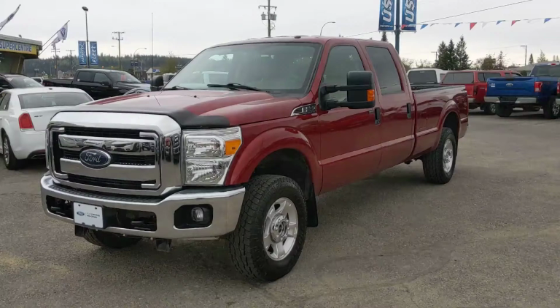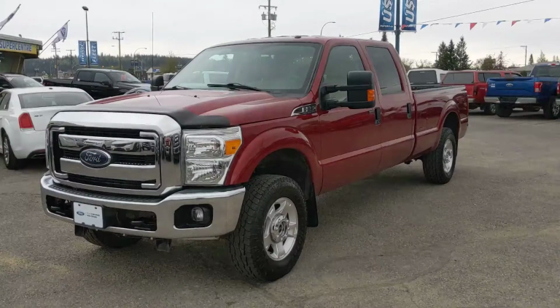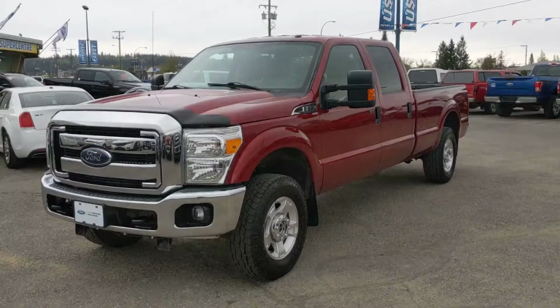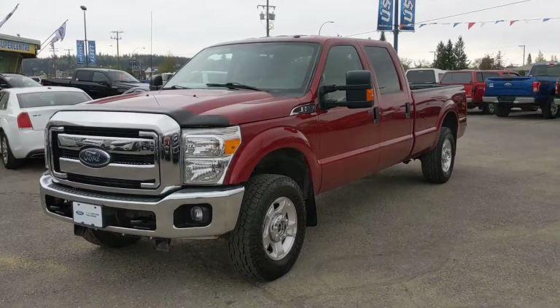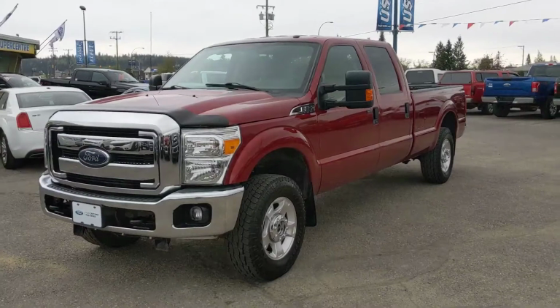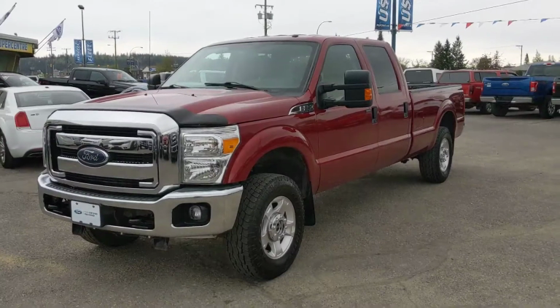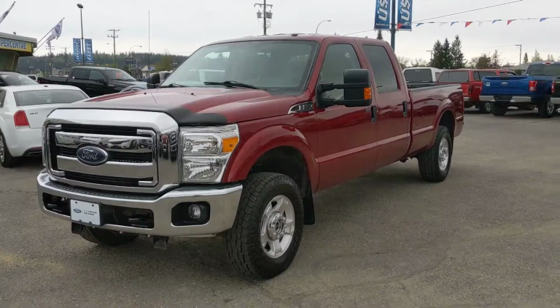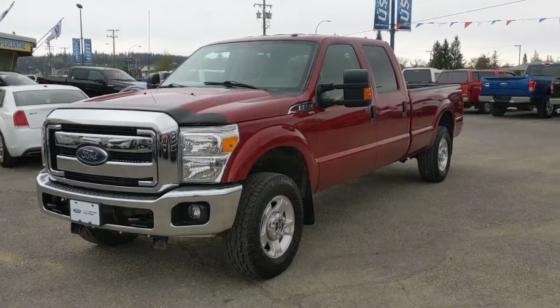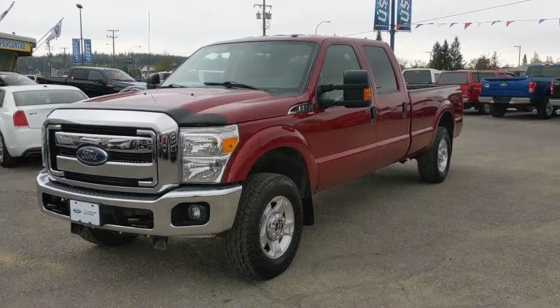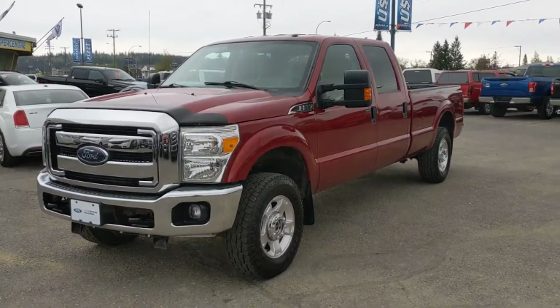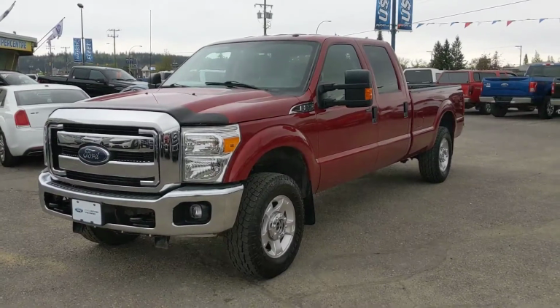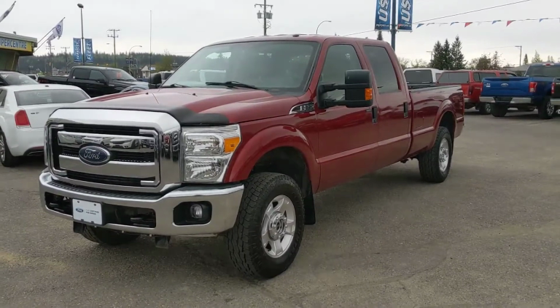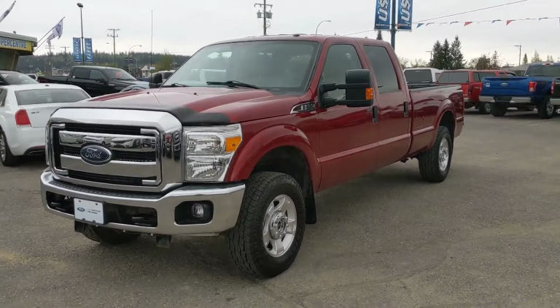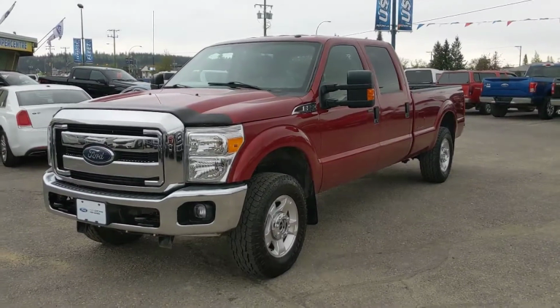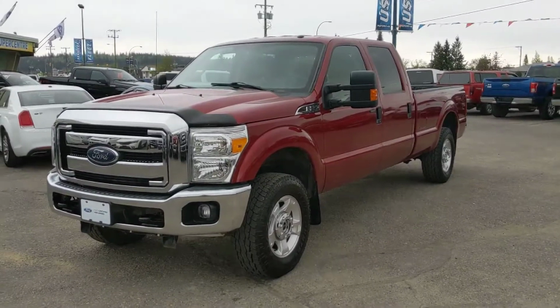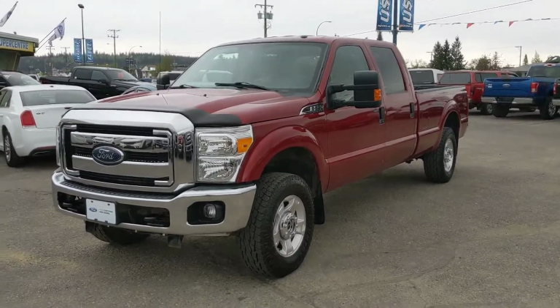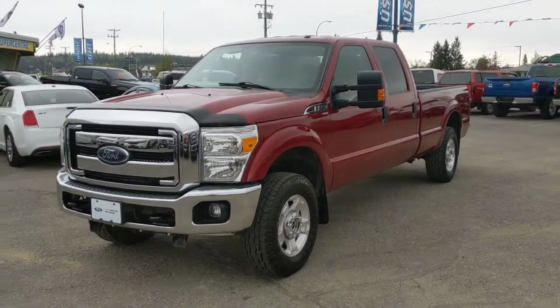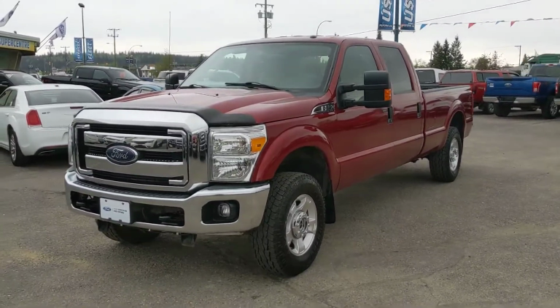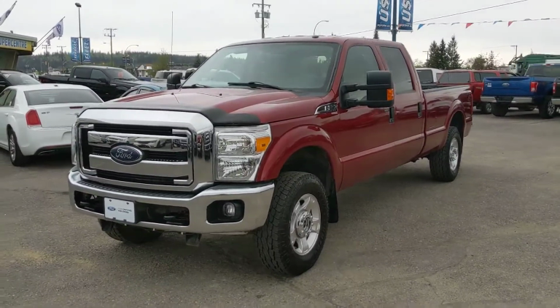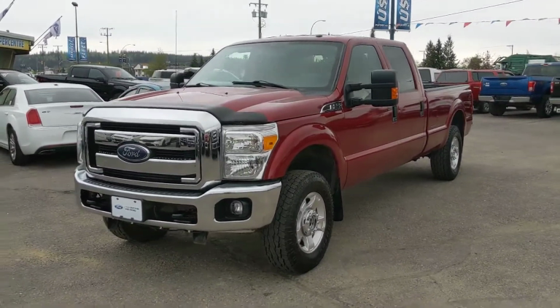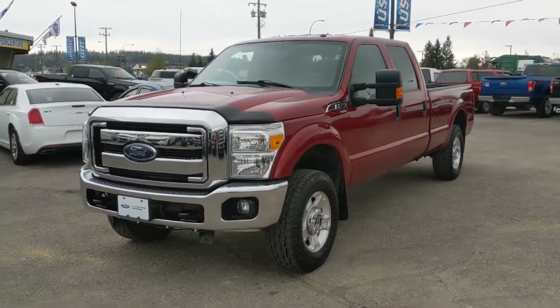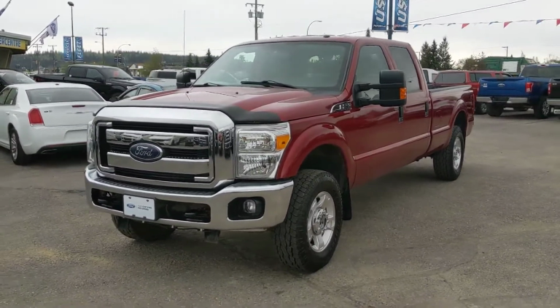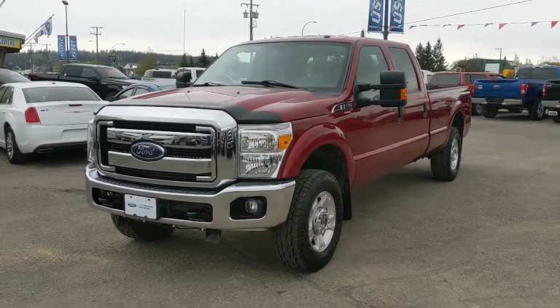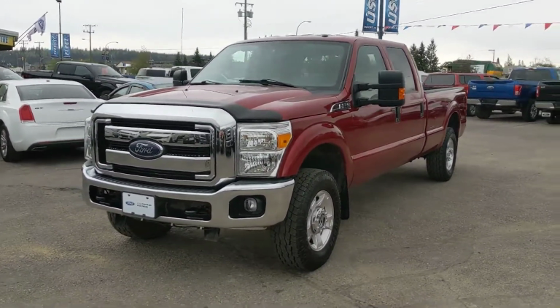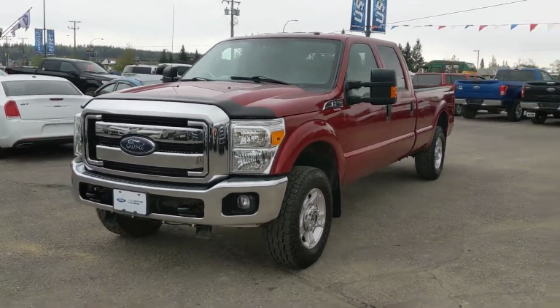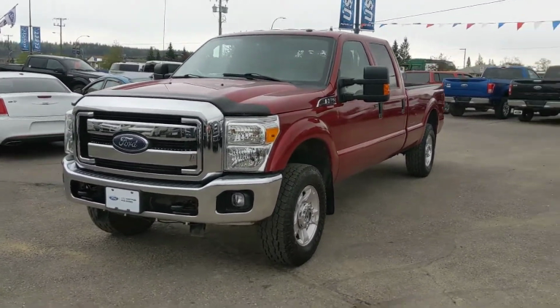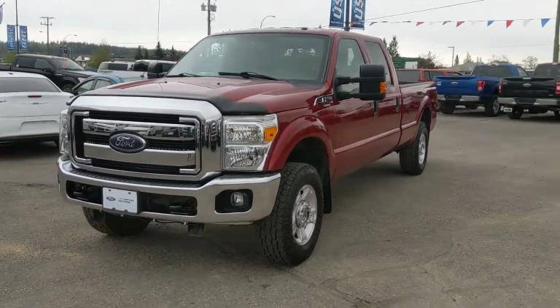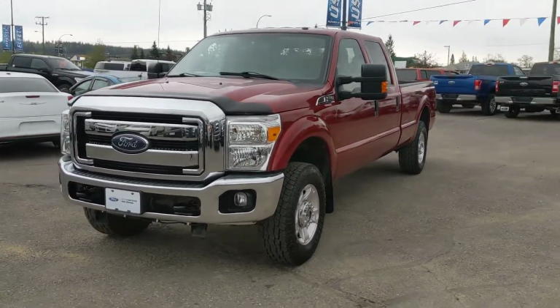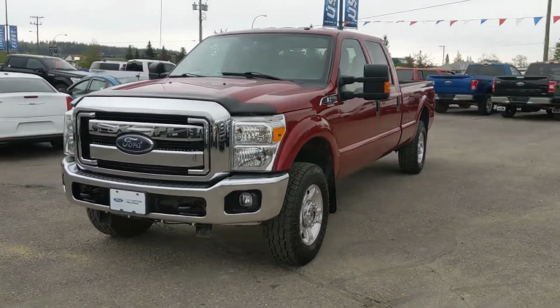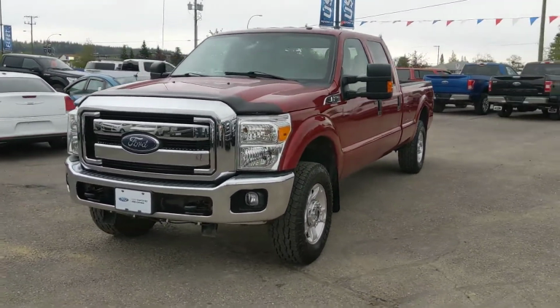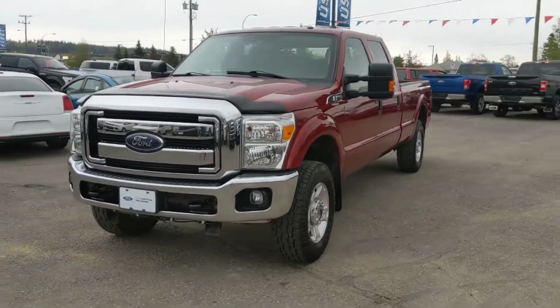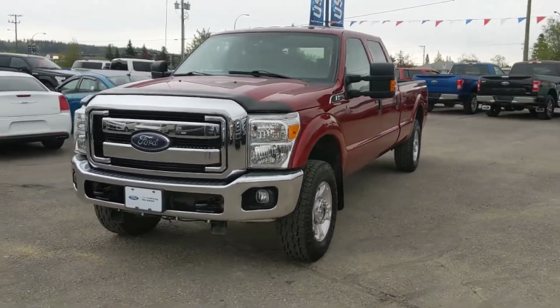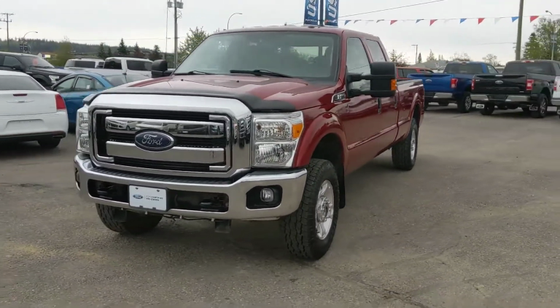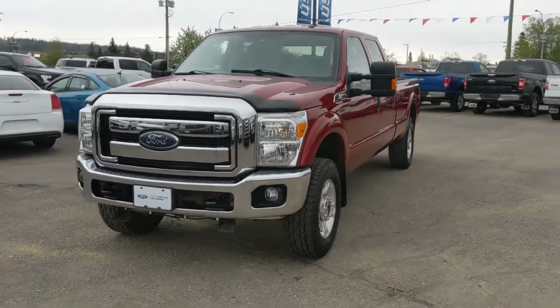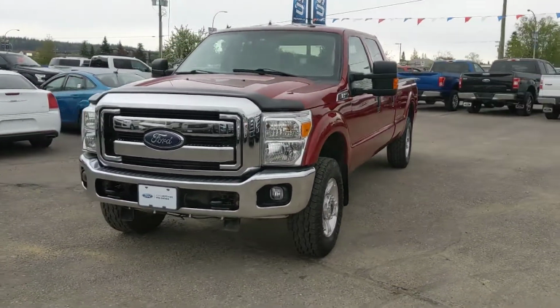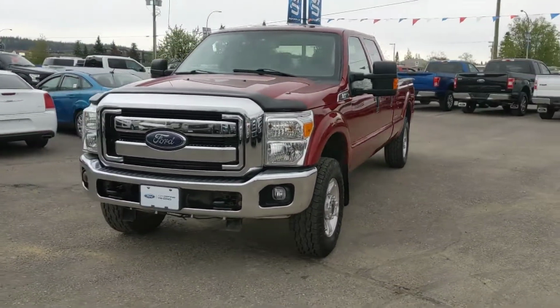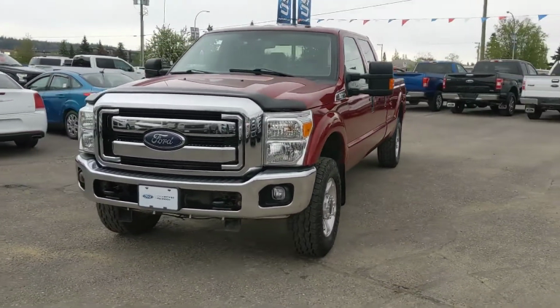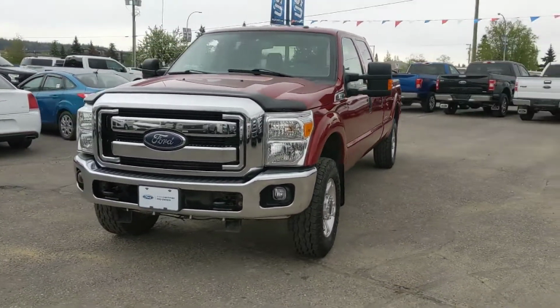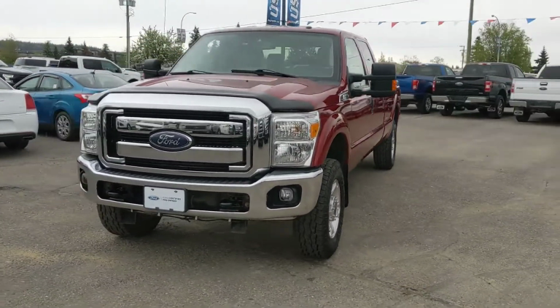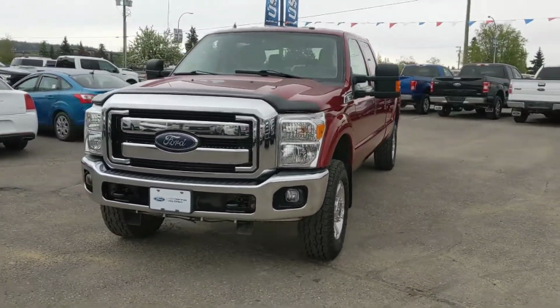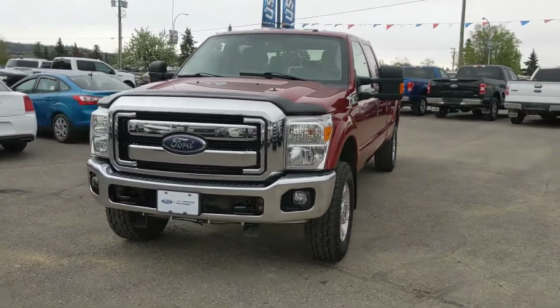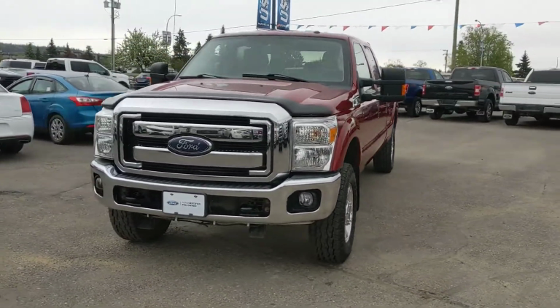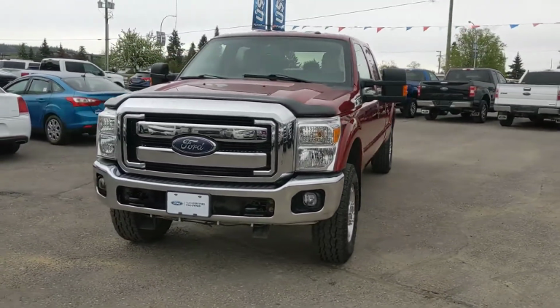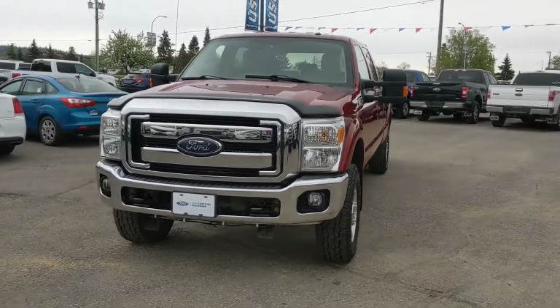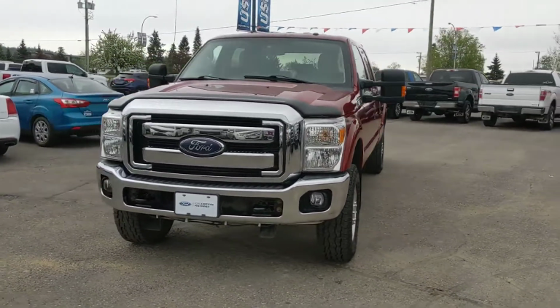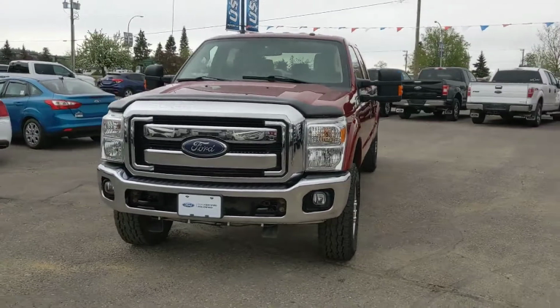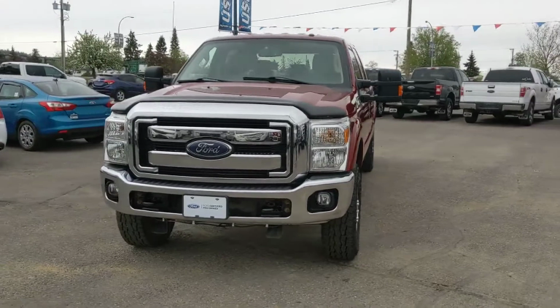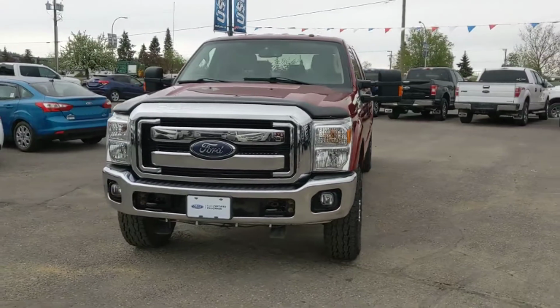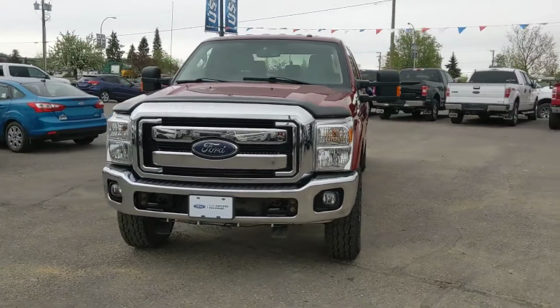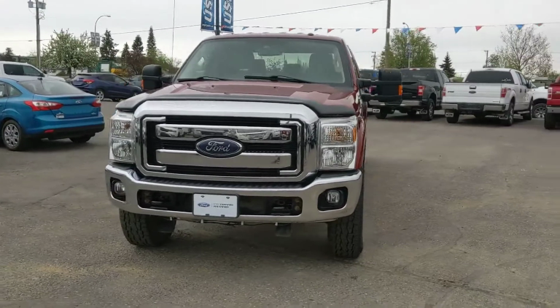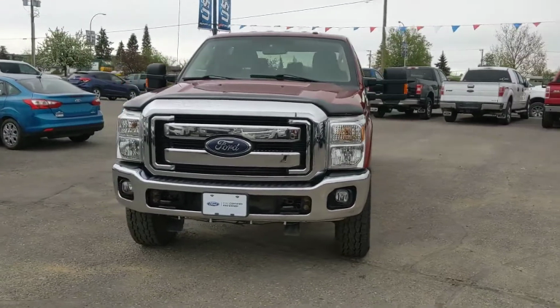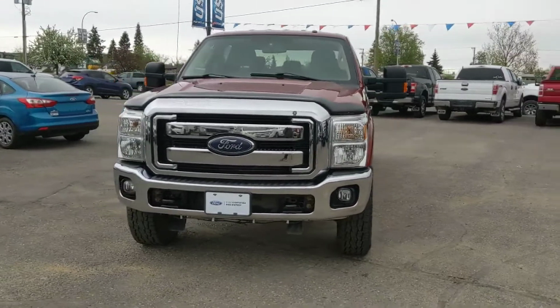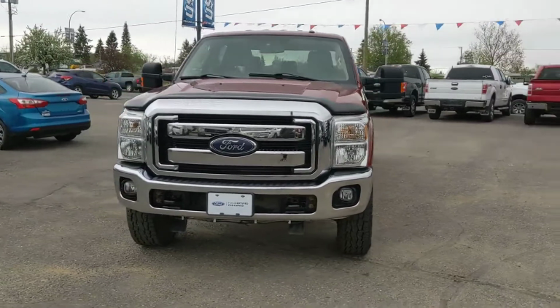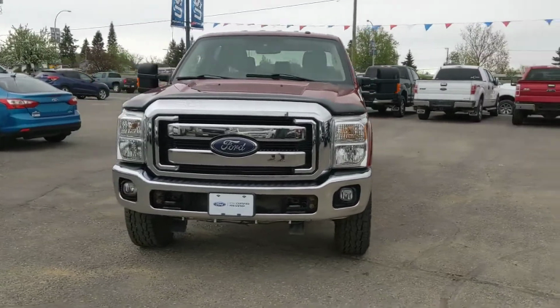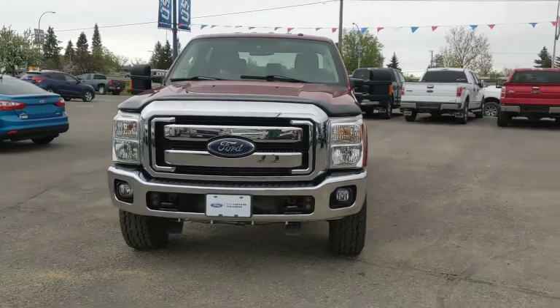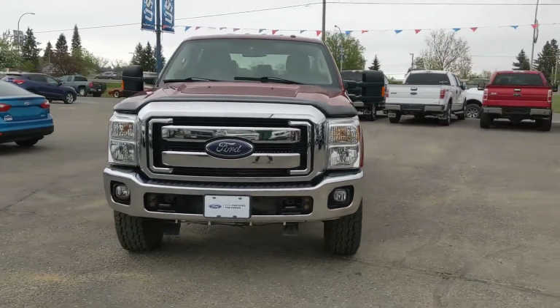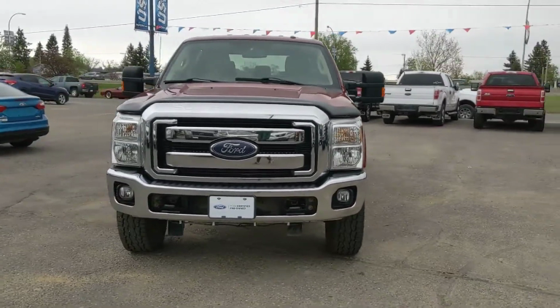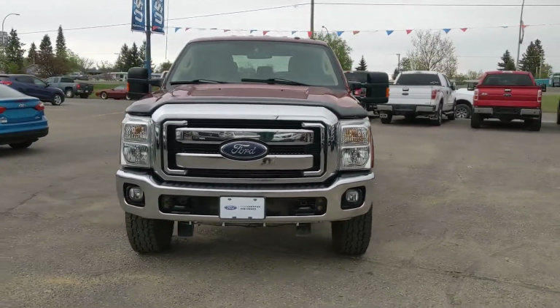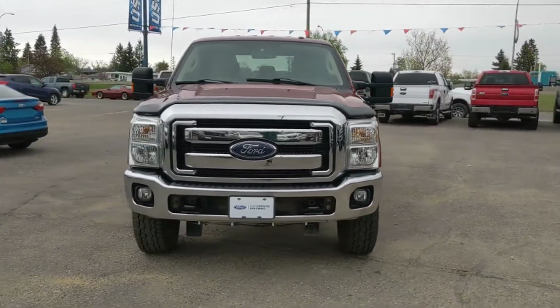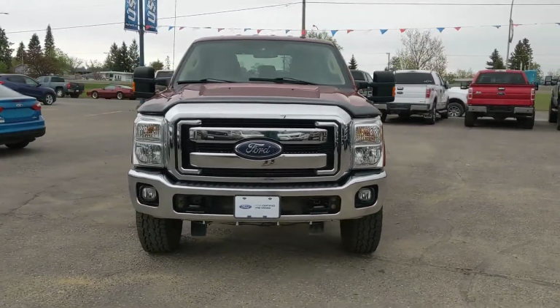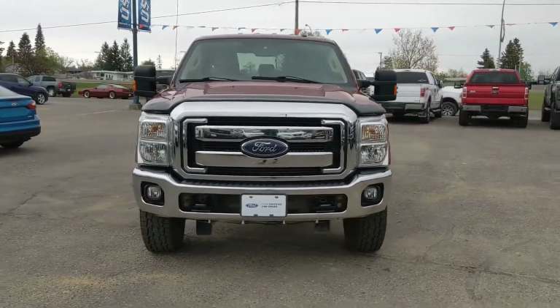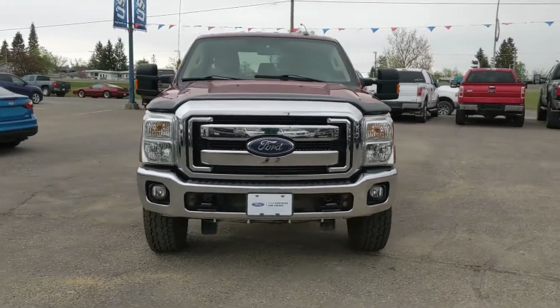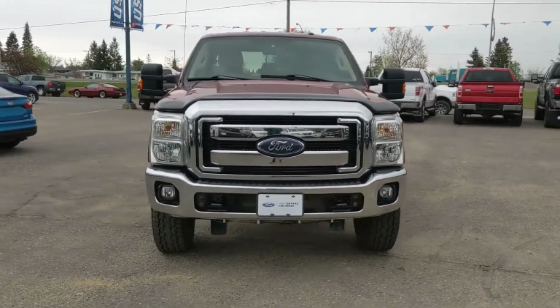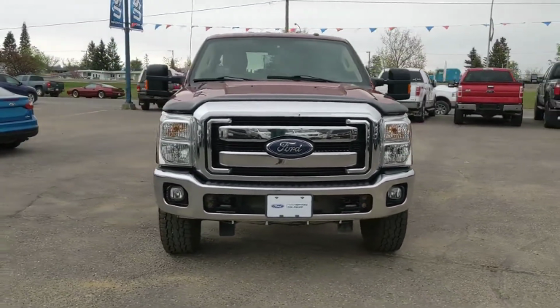Hello, this is Eric at the Prince George Ford Pre-owned Supercenter, and today we're taking a look at the 2013 Ford F-250 in an XLT trim.